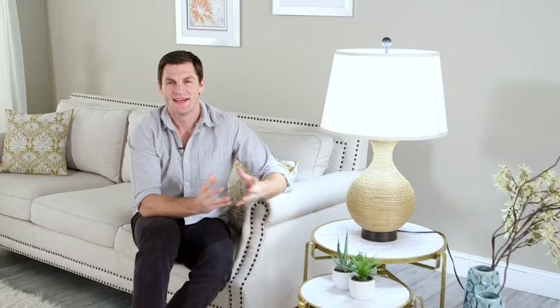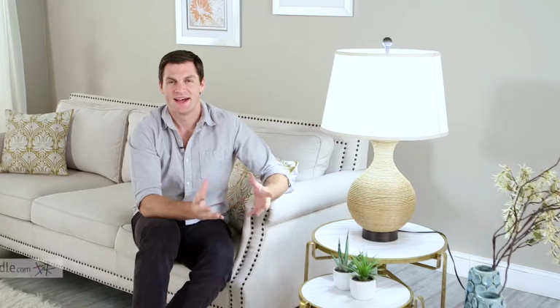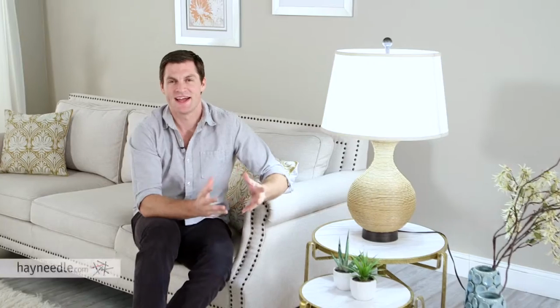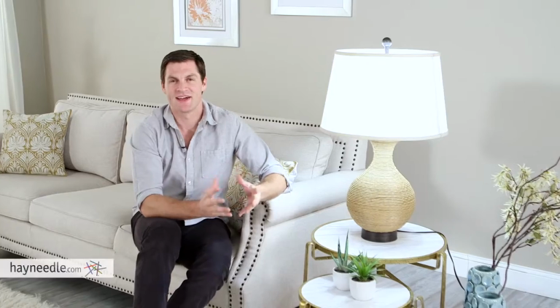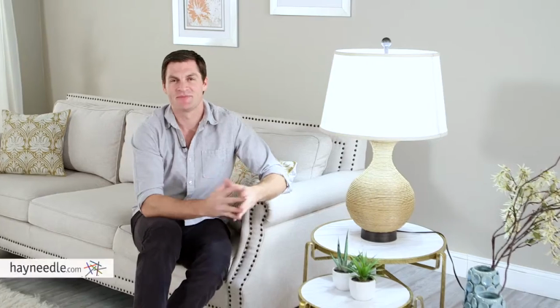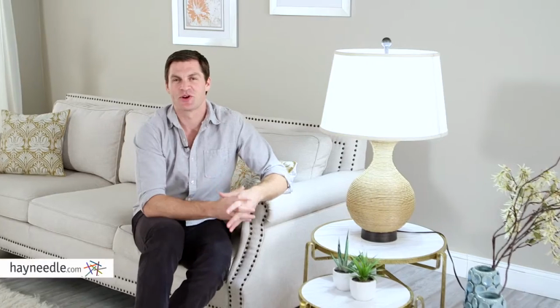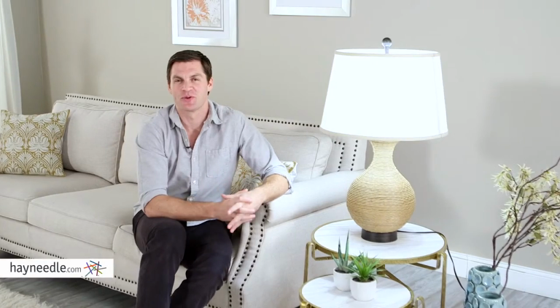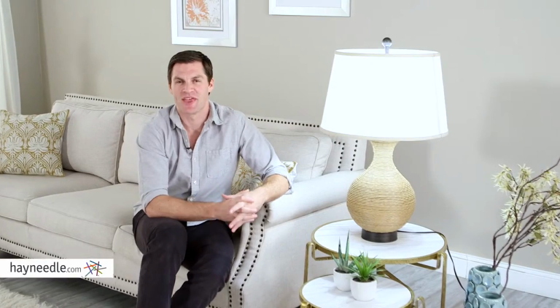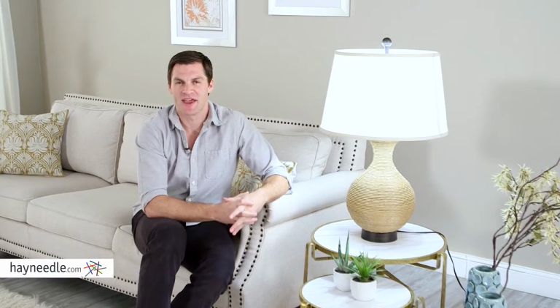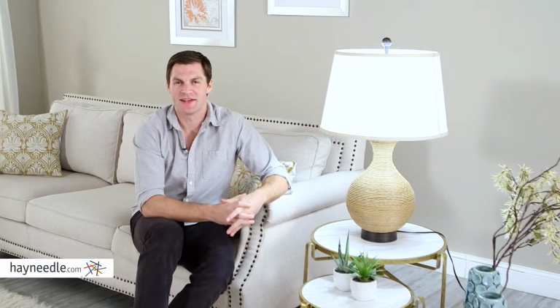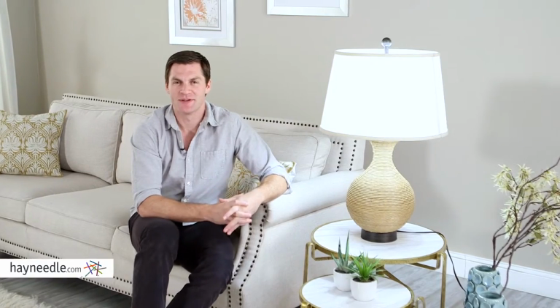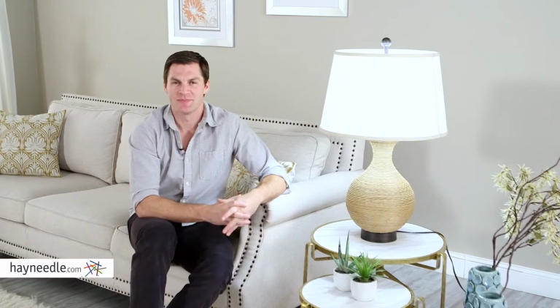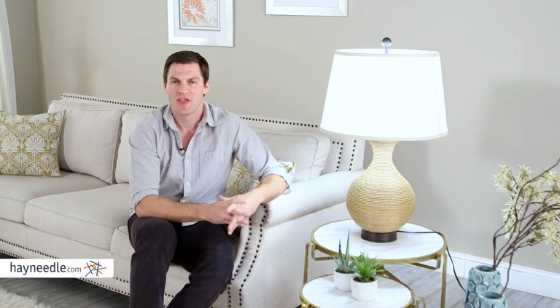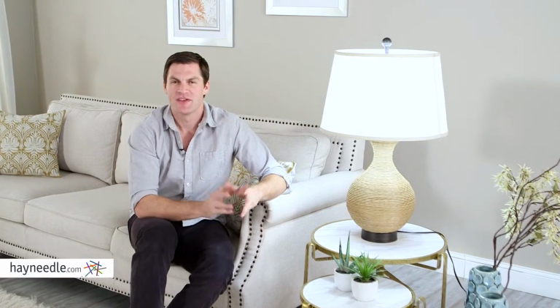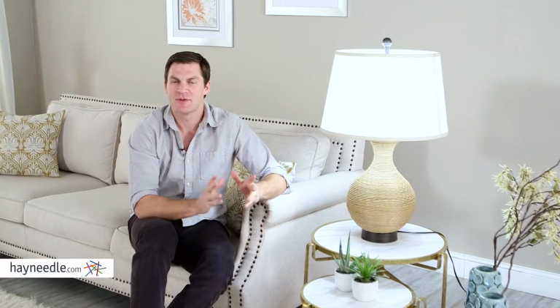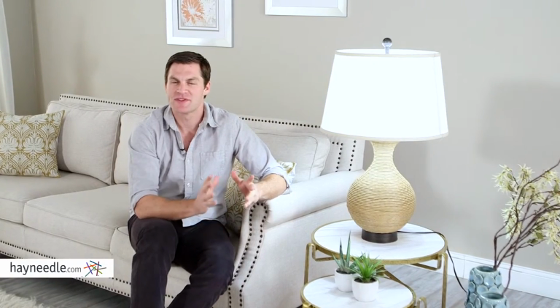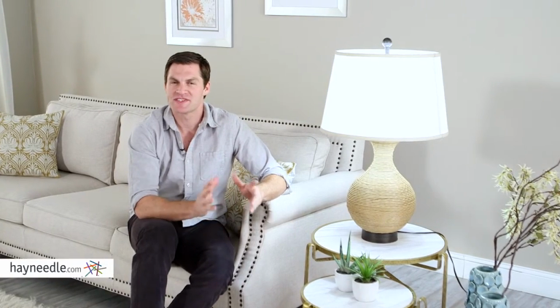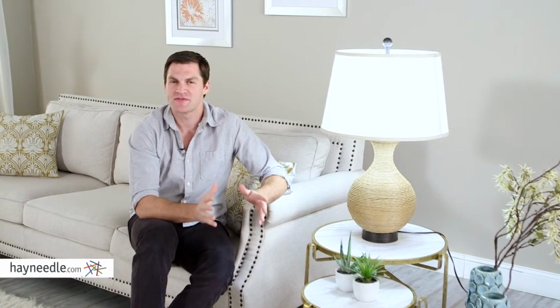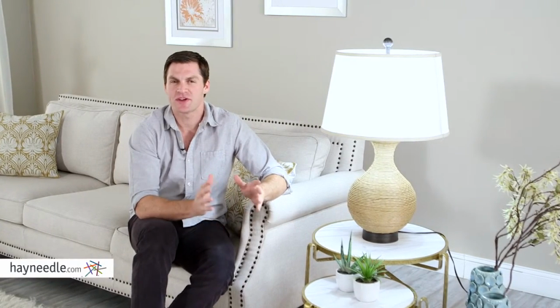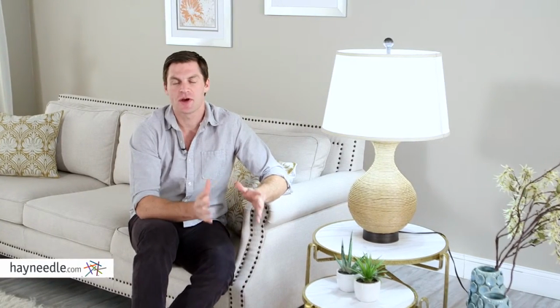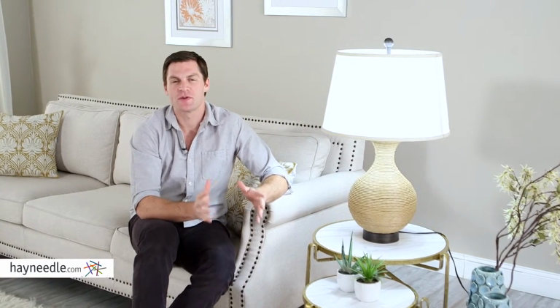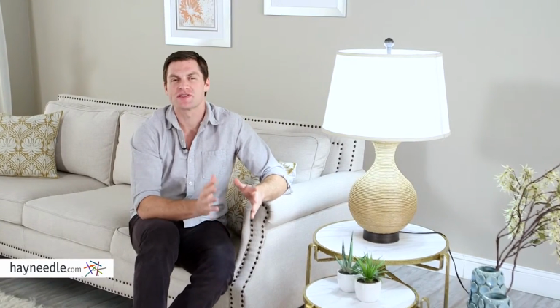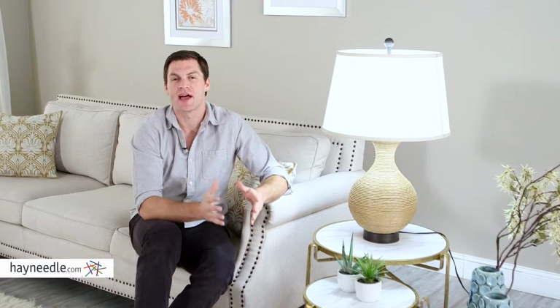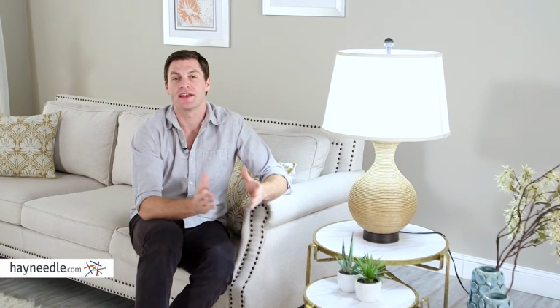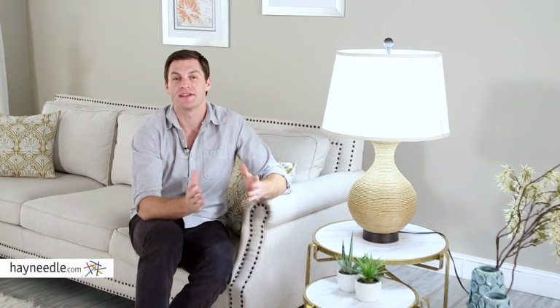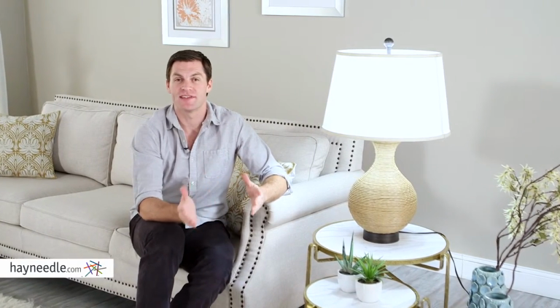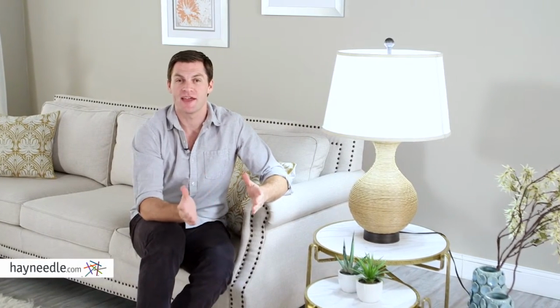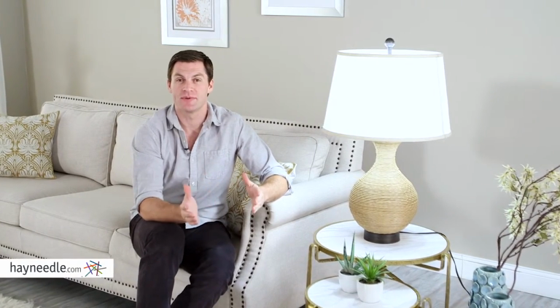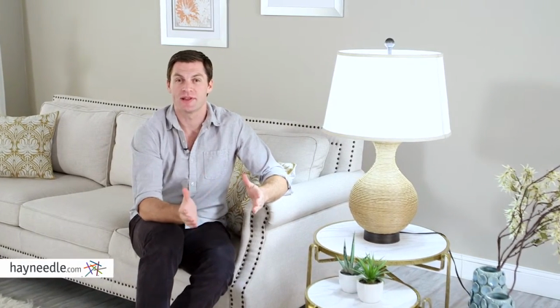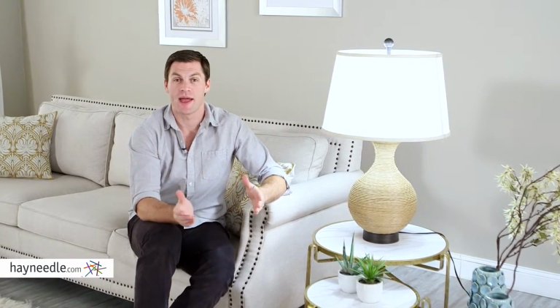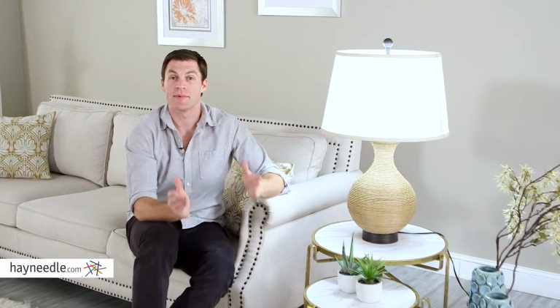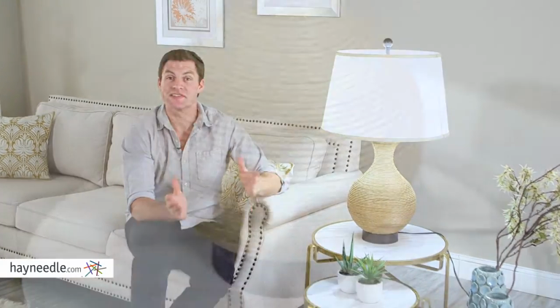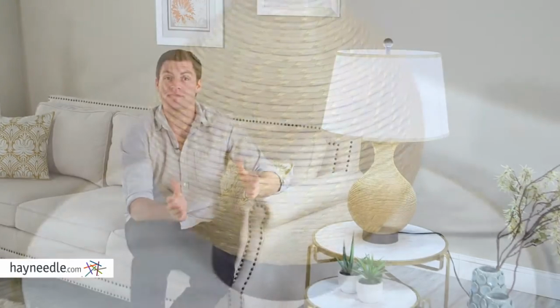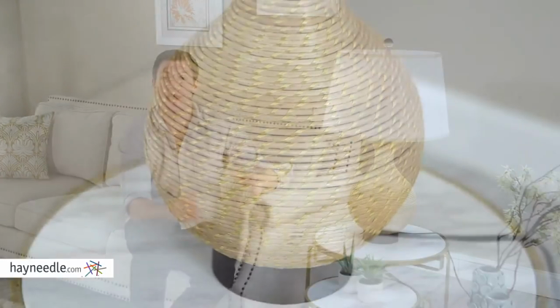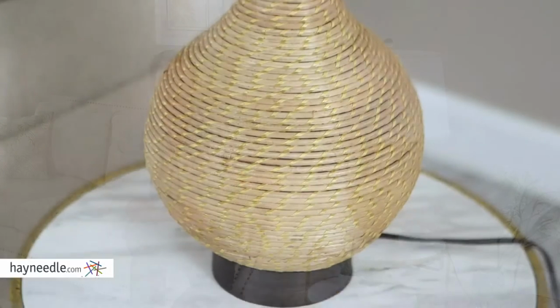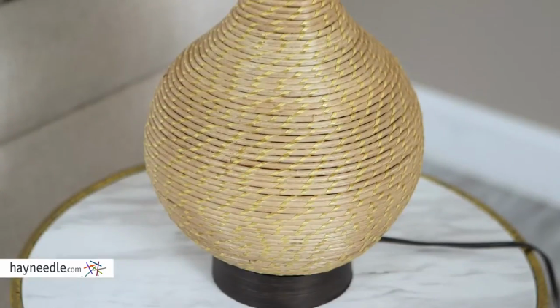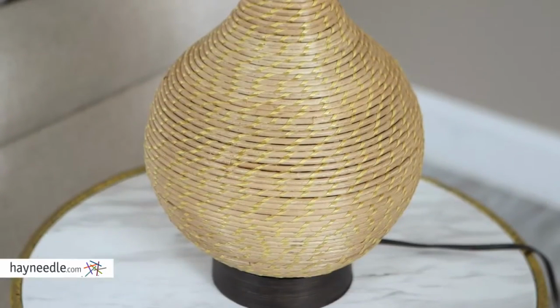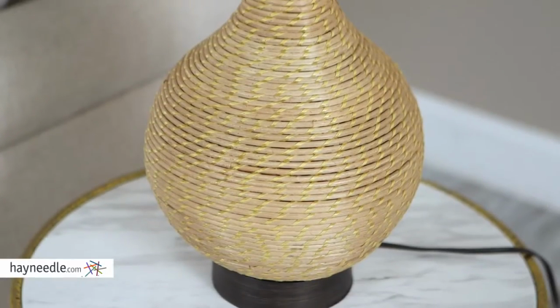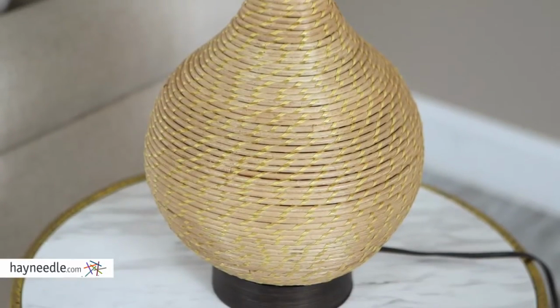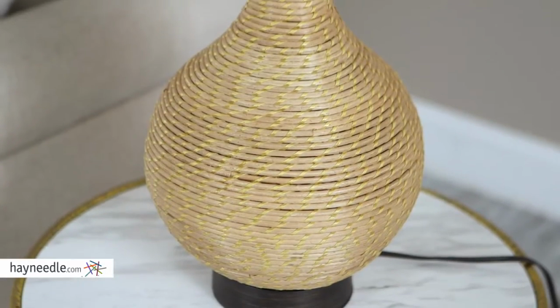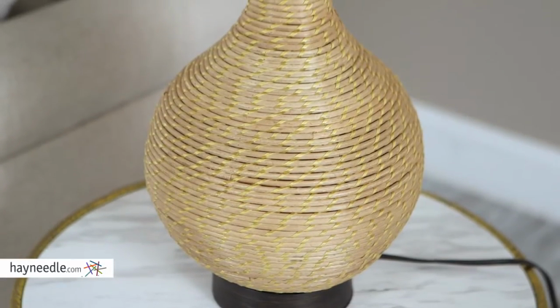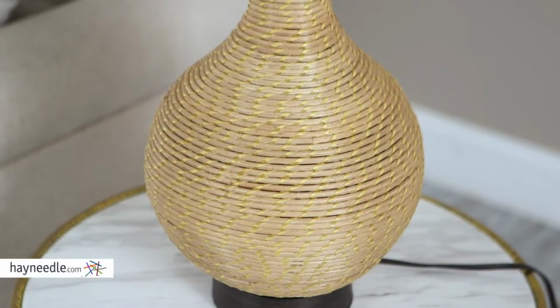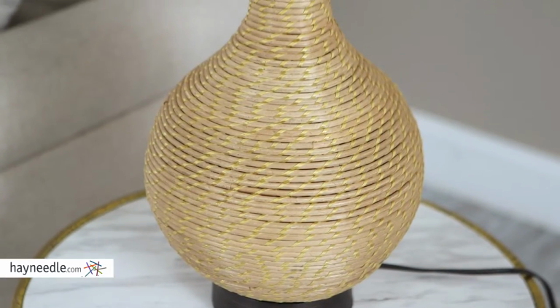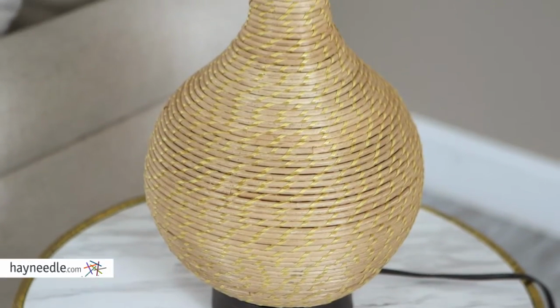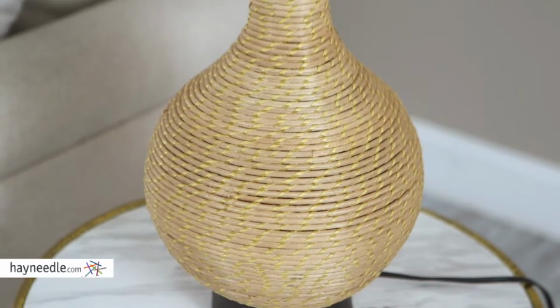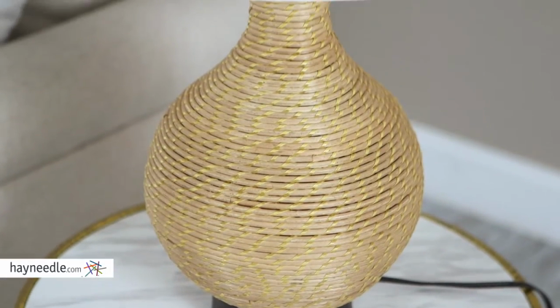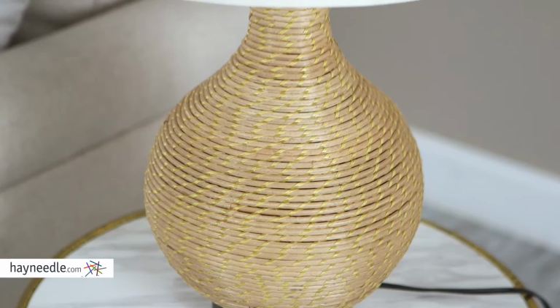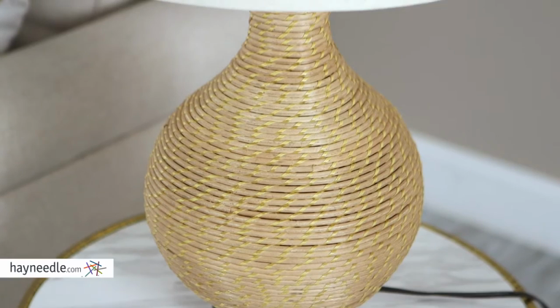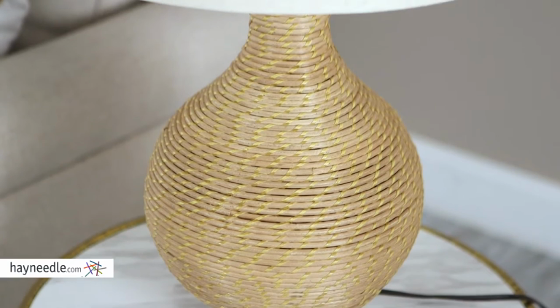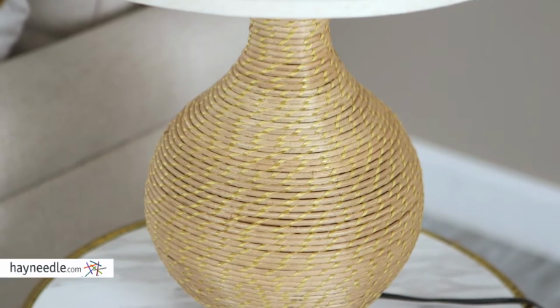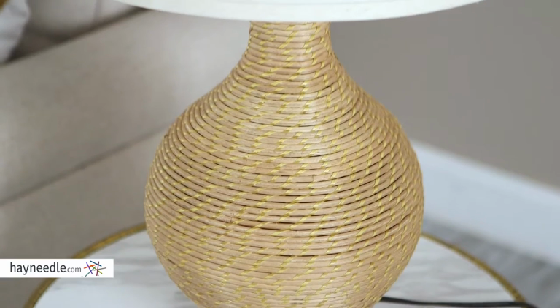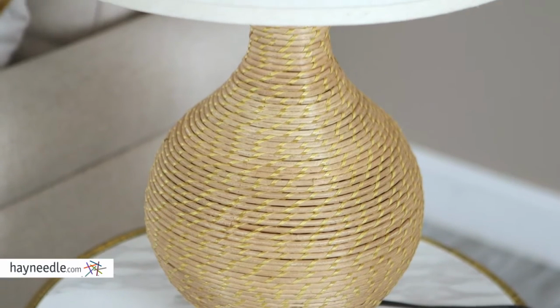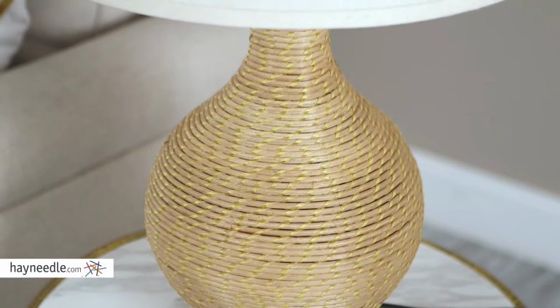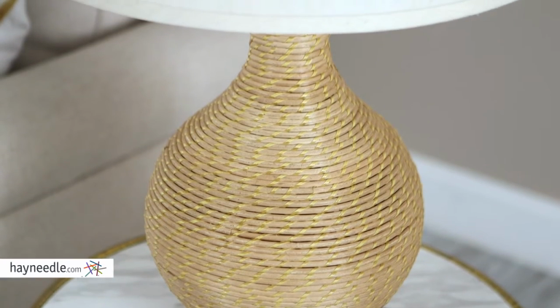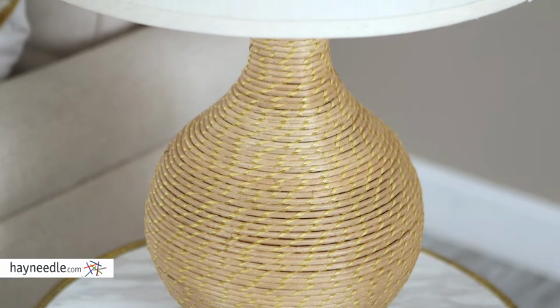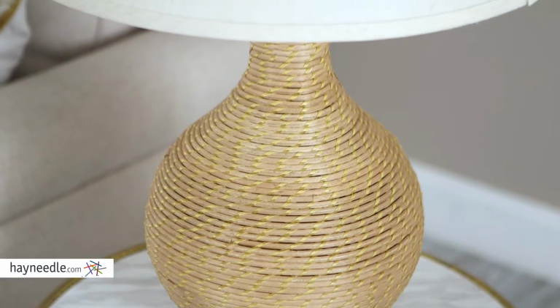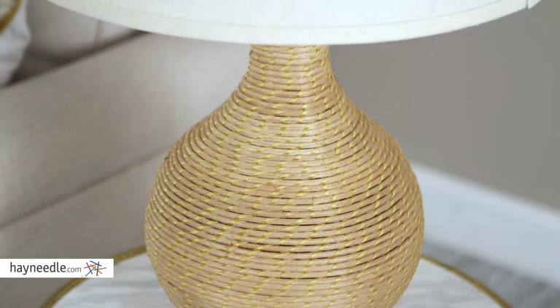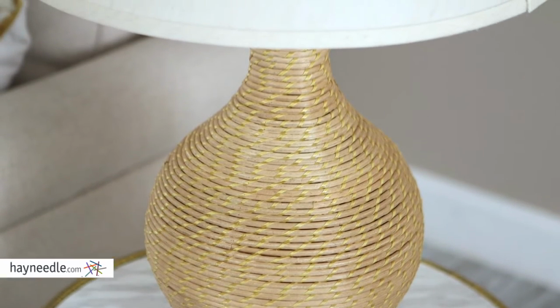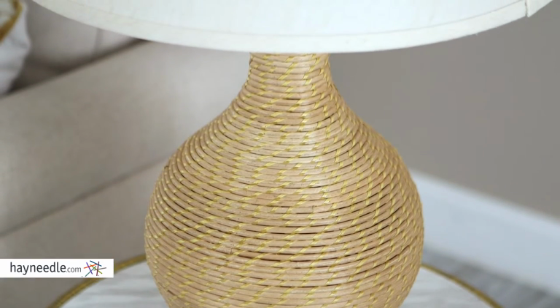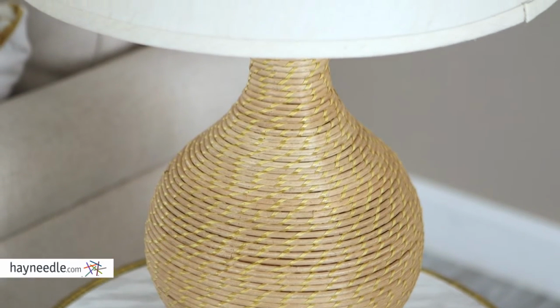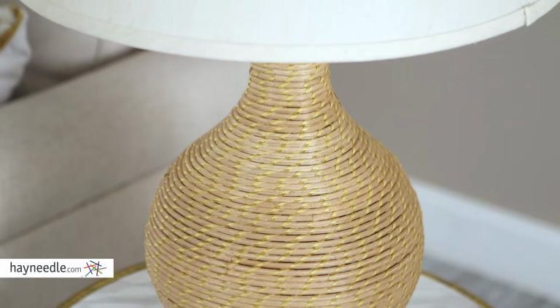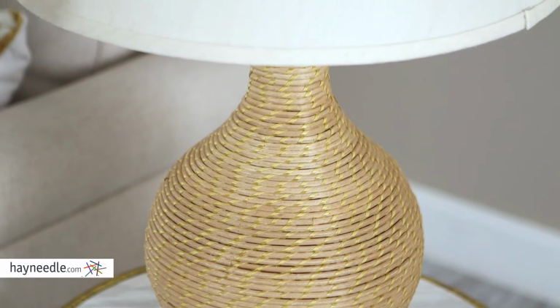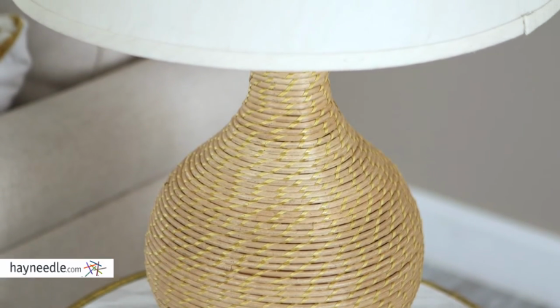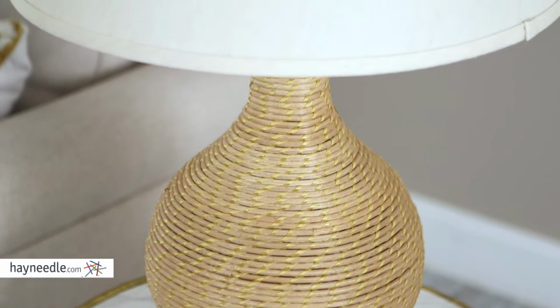Hi, I'm Mark with Hayneedle. The Pacific Coast Lighting Table Lamp is made of a woven together material that's designed to look like a vase.